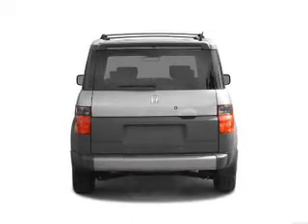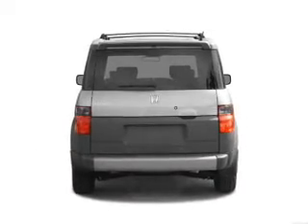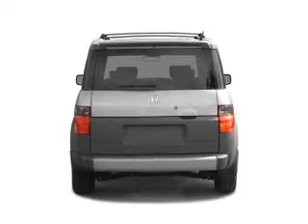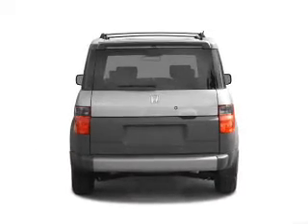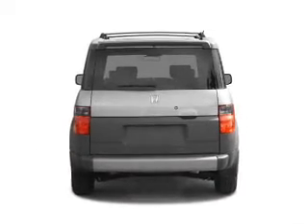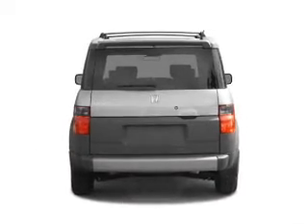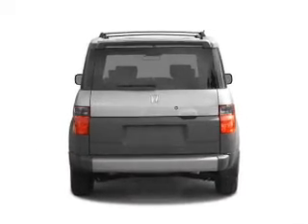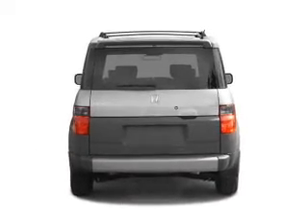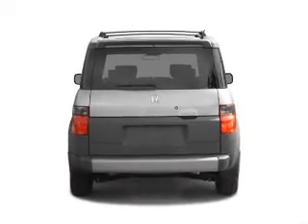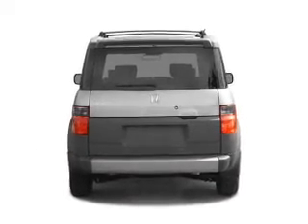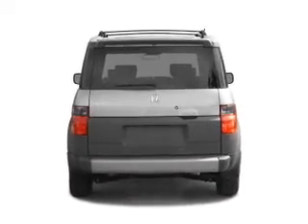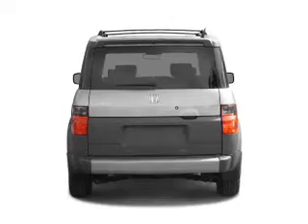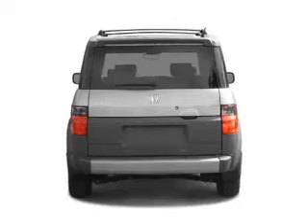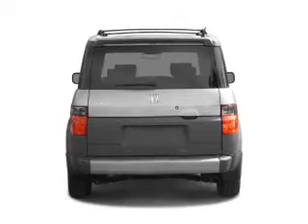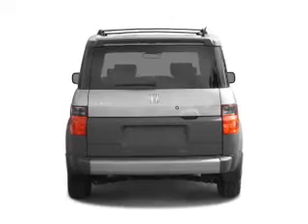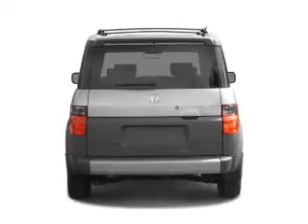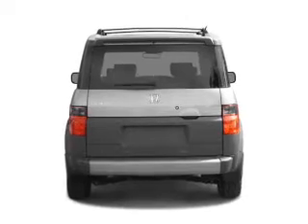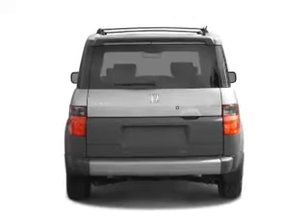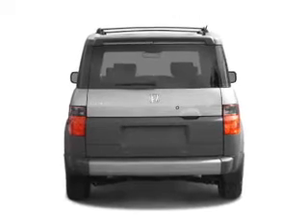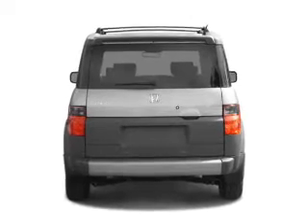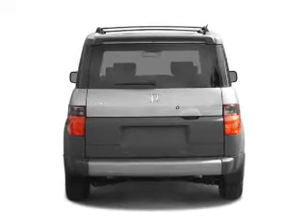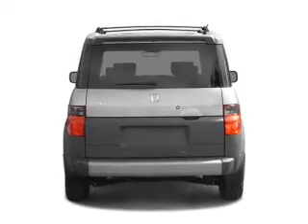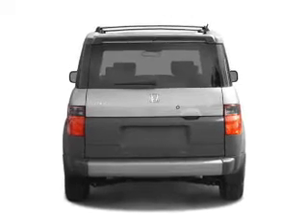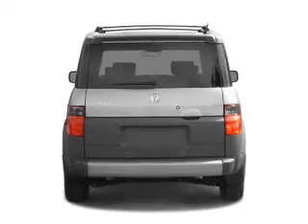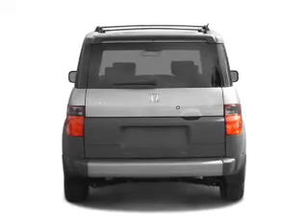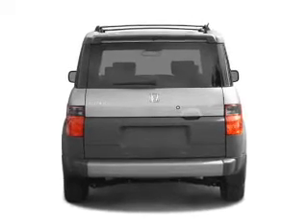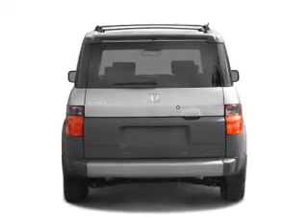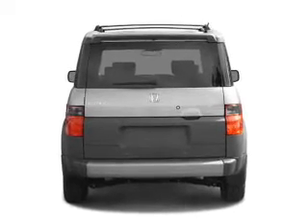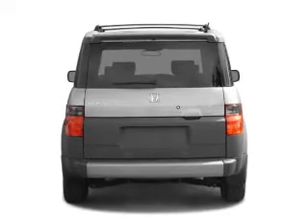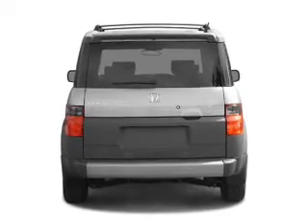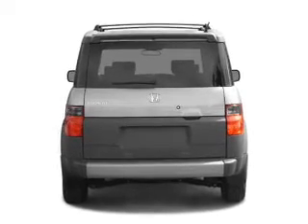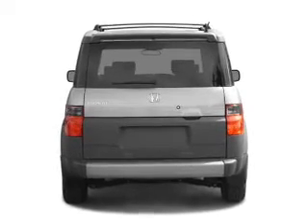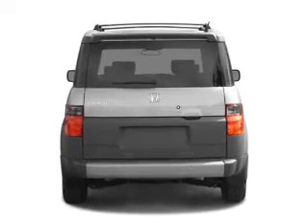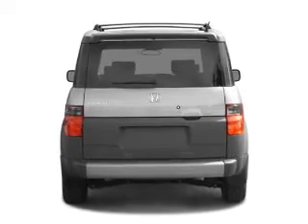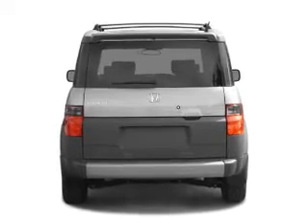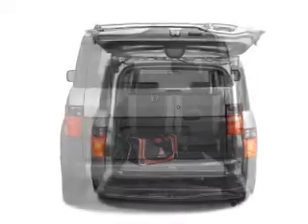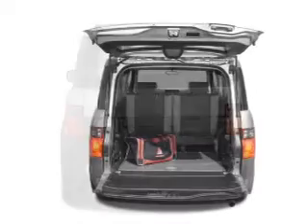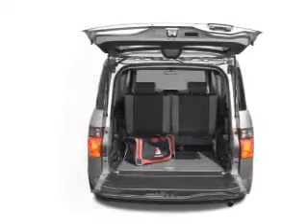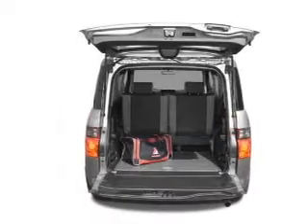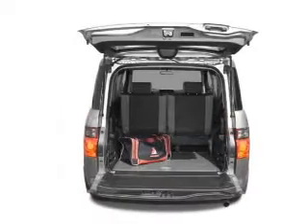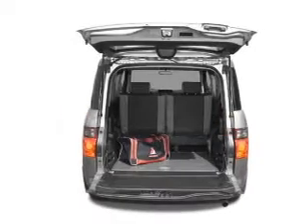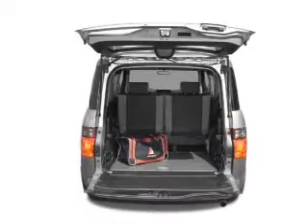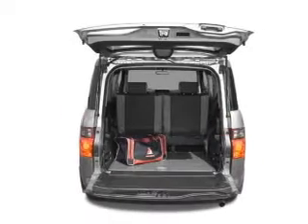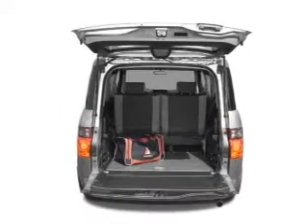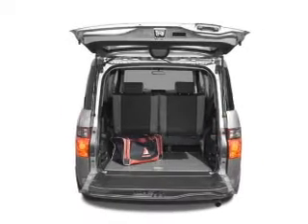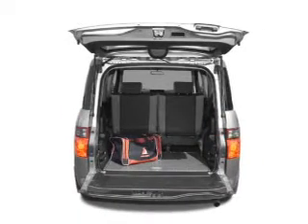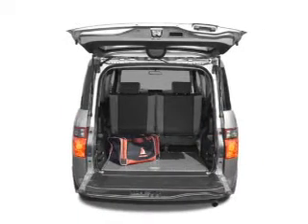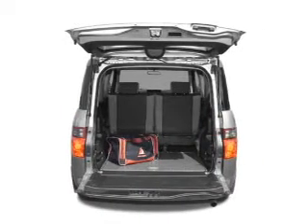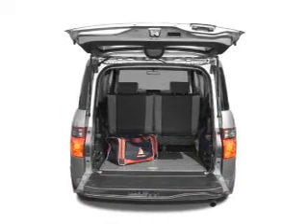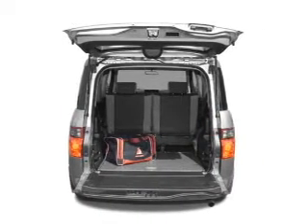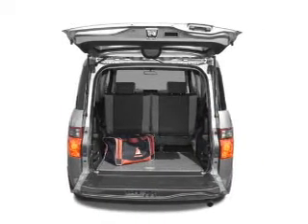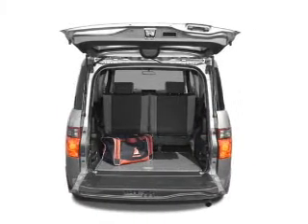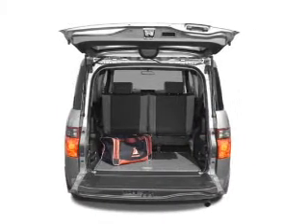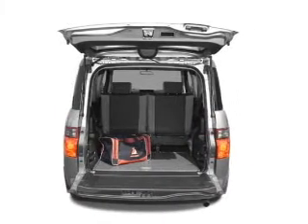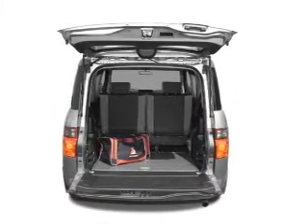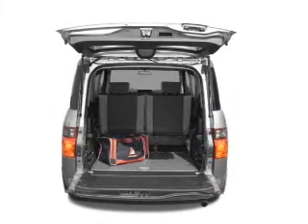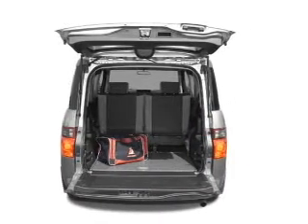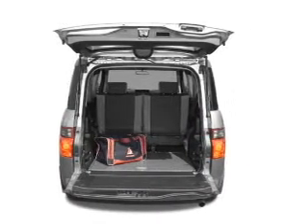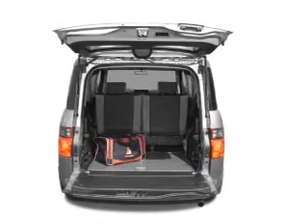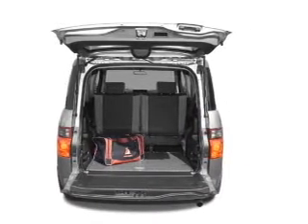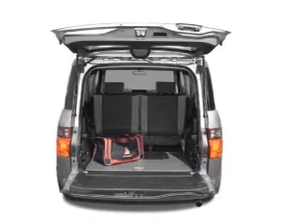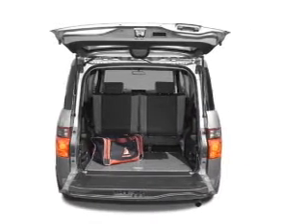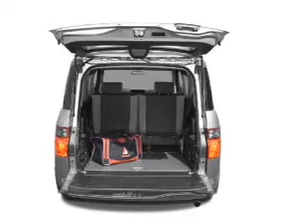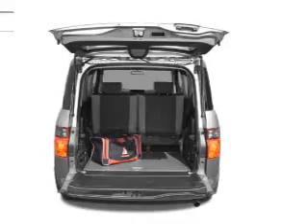Stand out from the crowd with premium wheels. Anti-lock brakes help you bring your vehicle to a safe stop. The sunroof lets fresh air in.